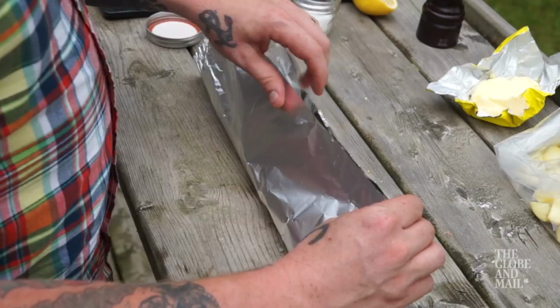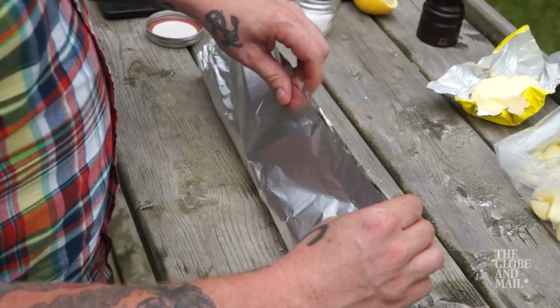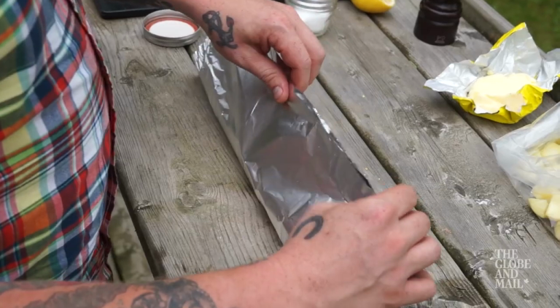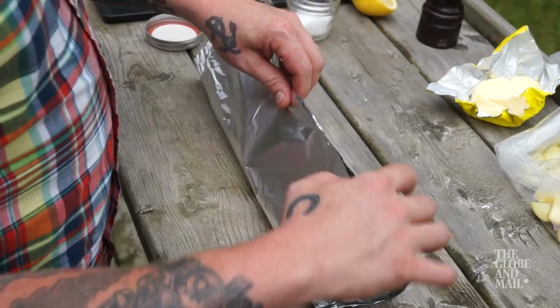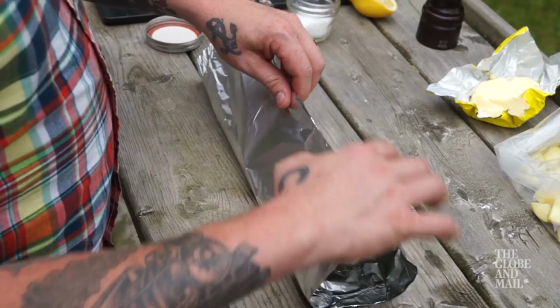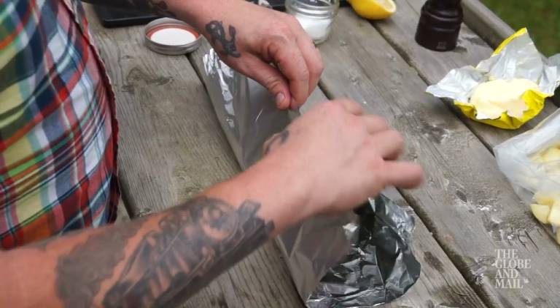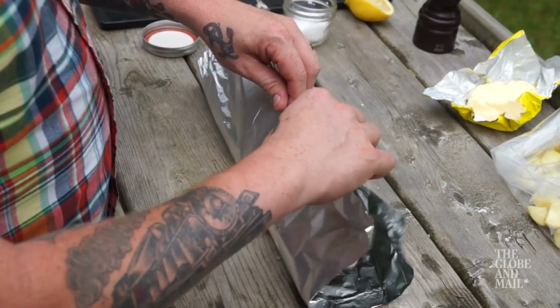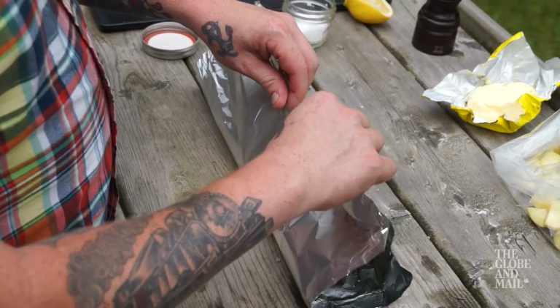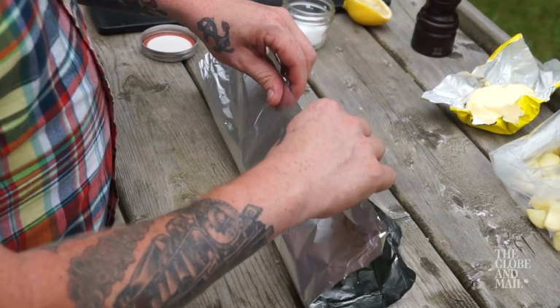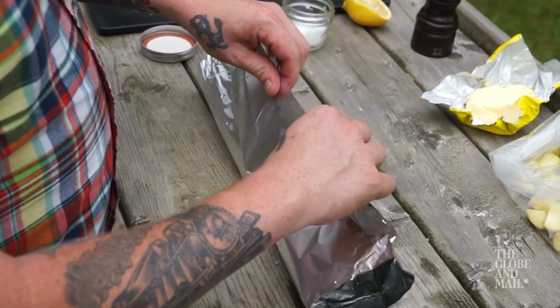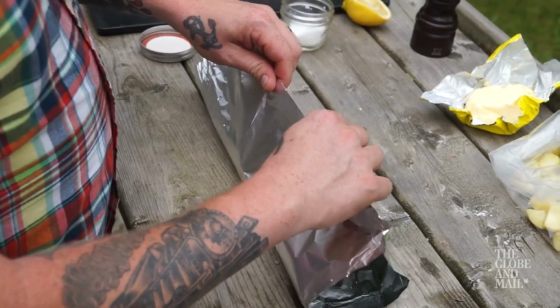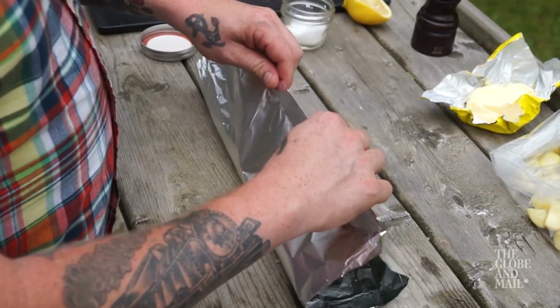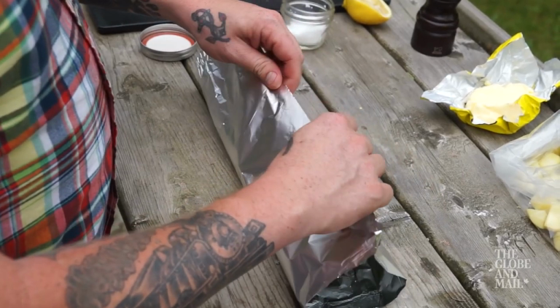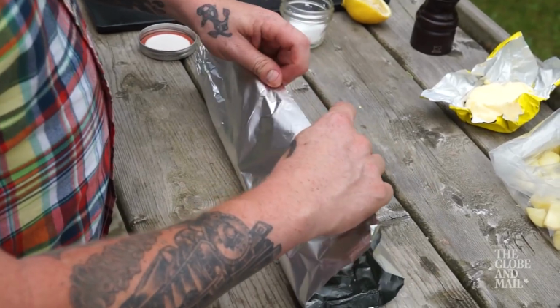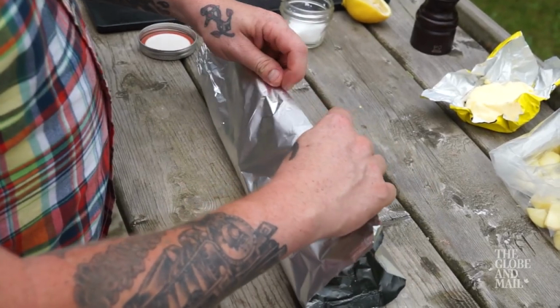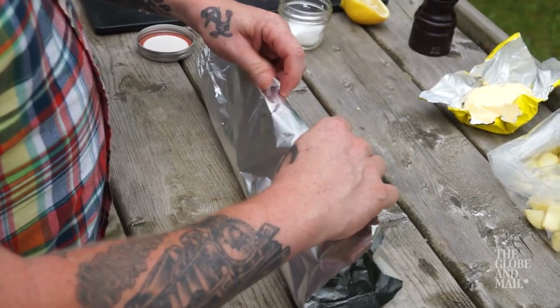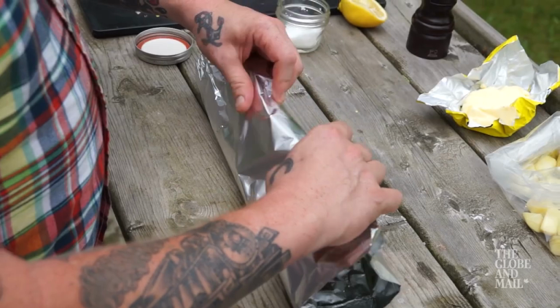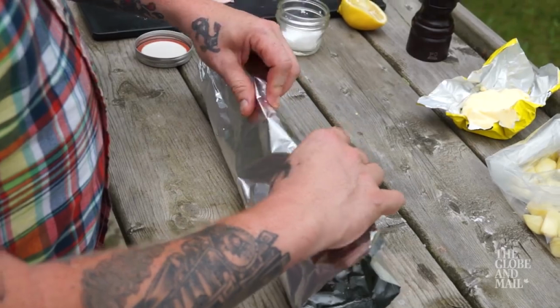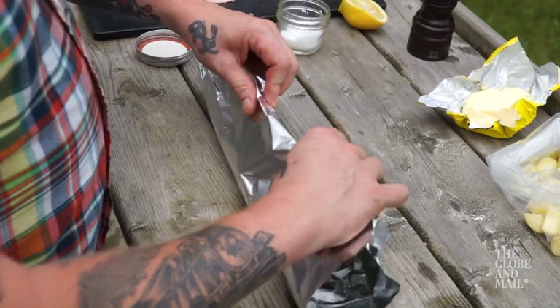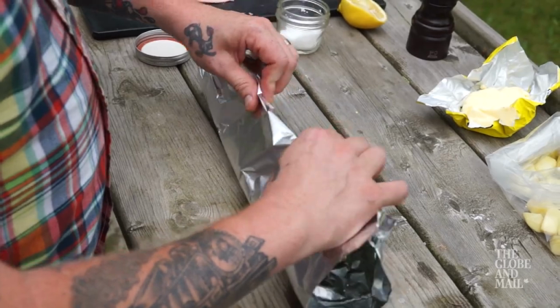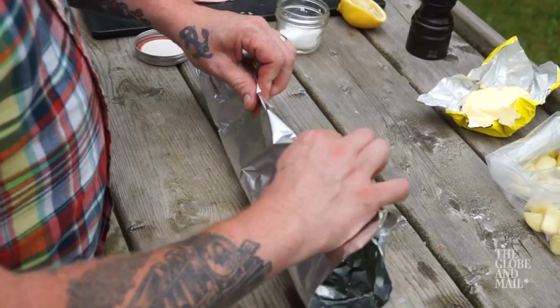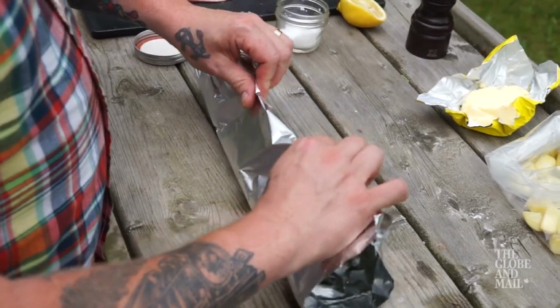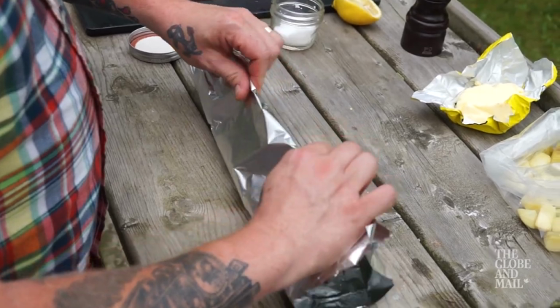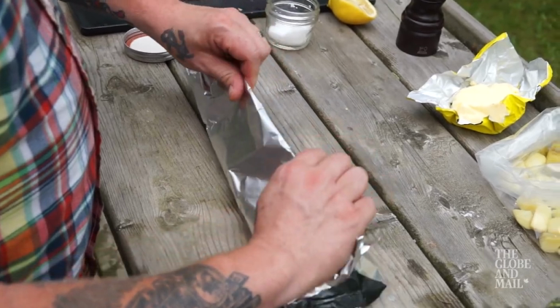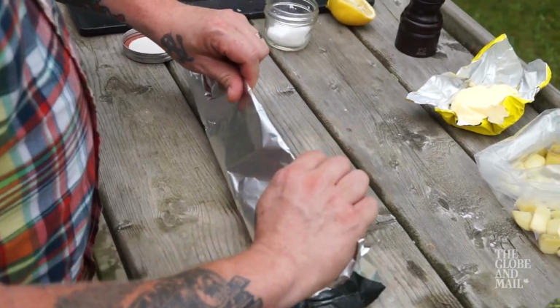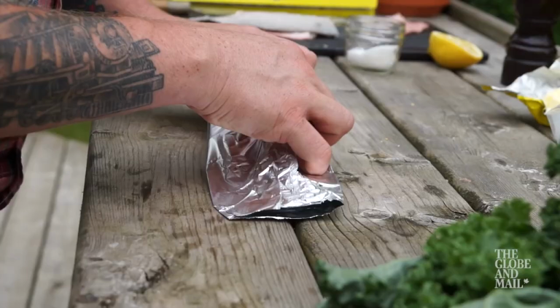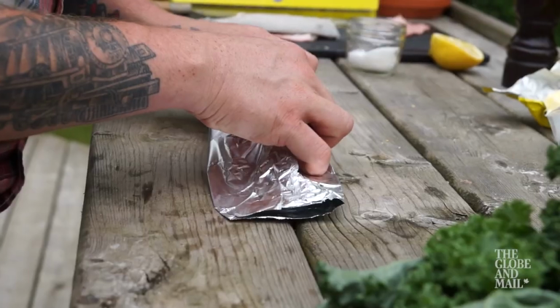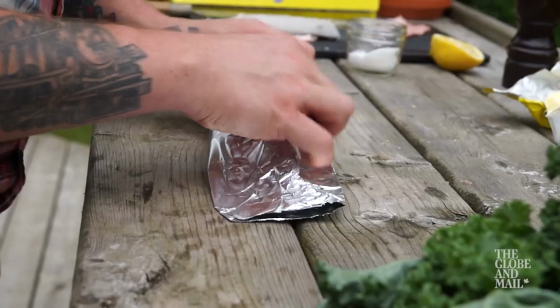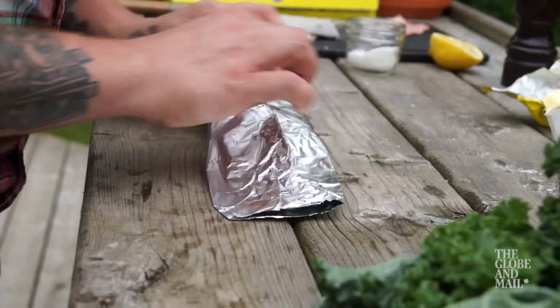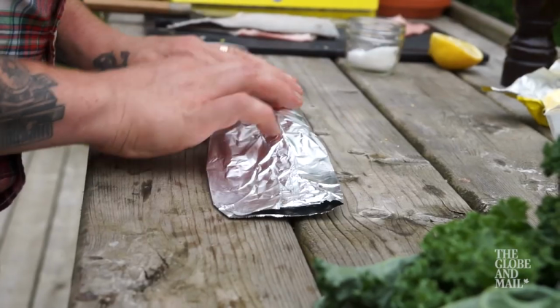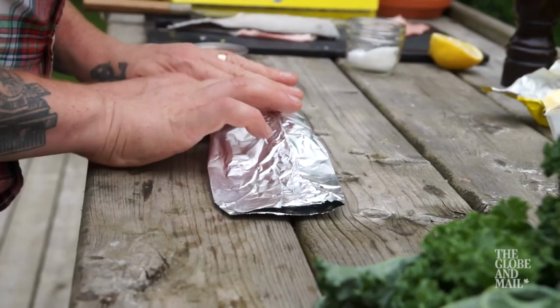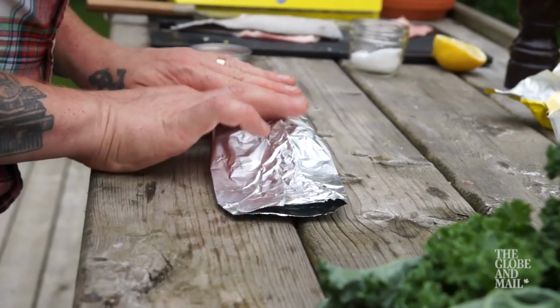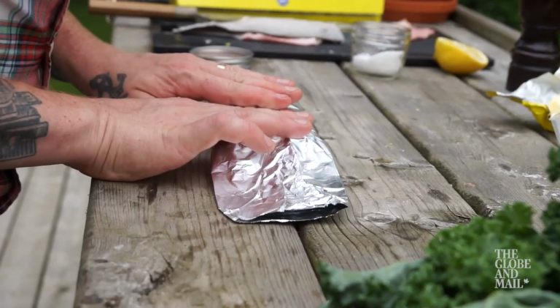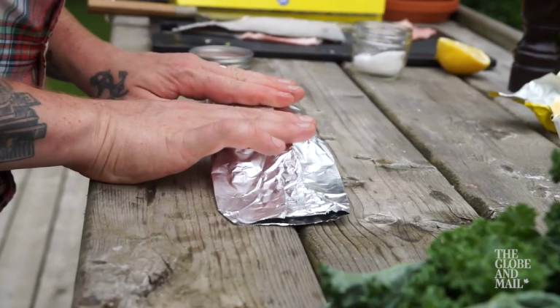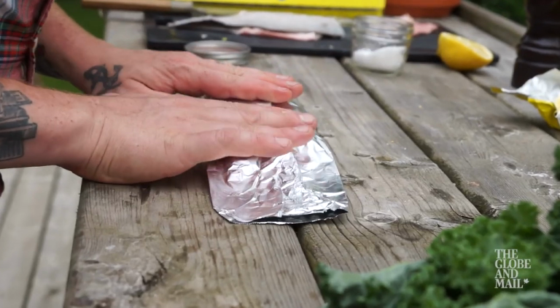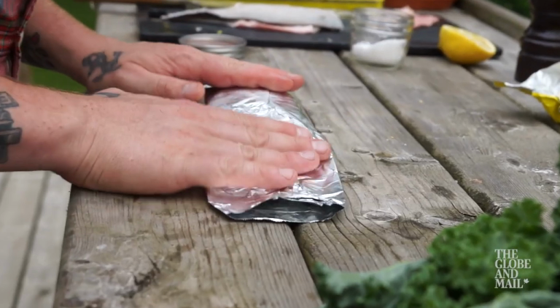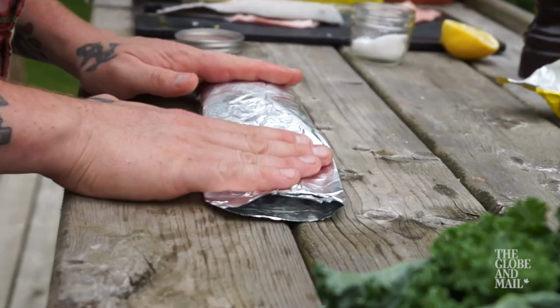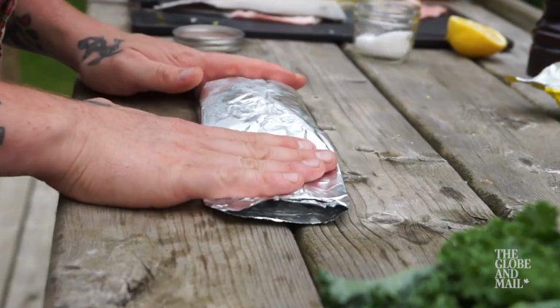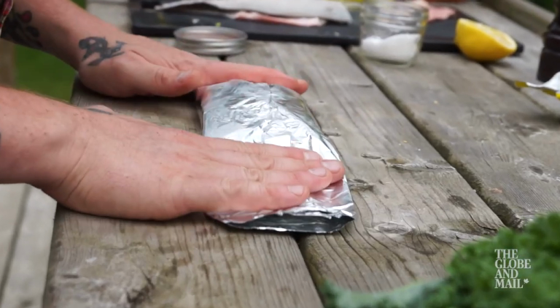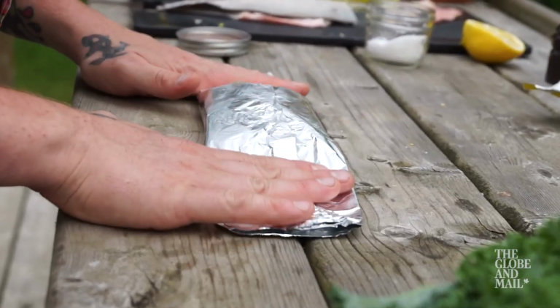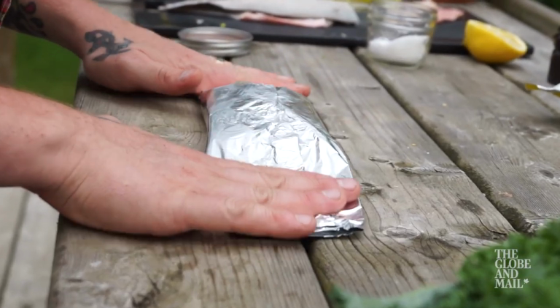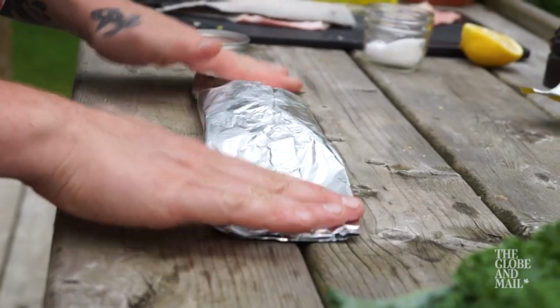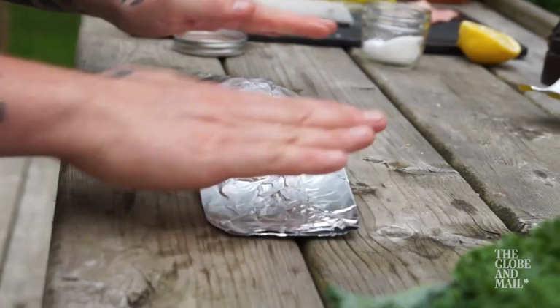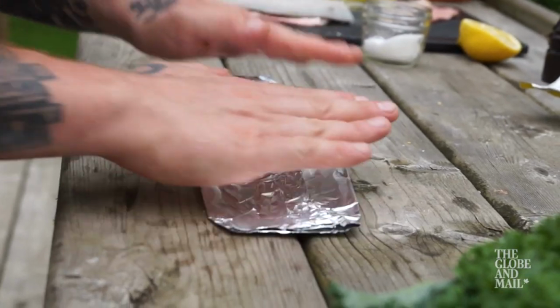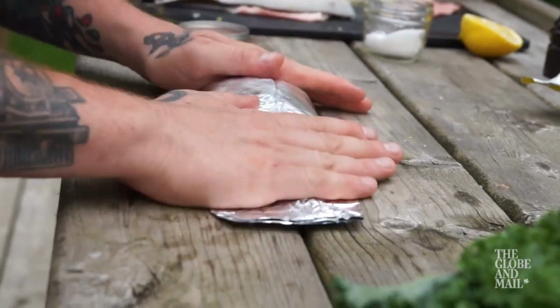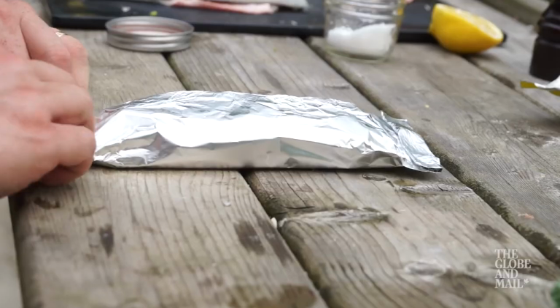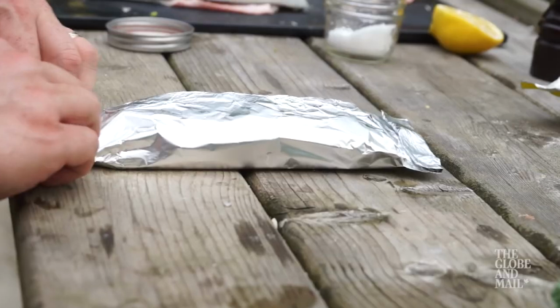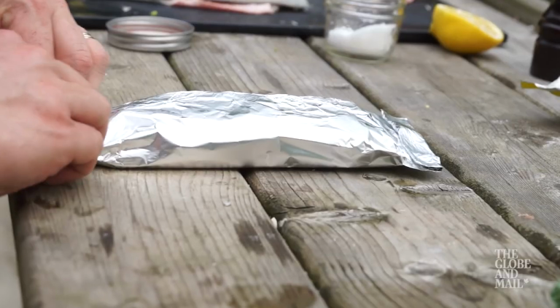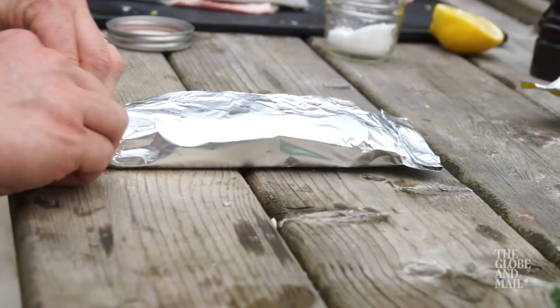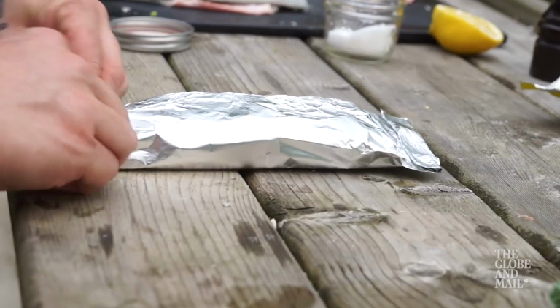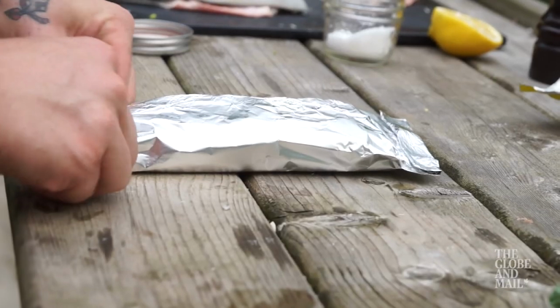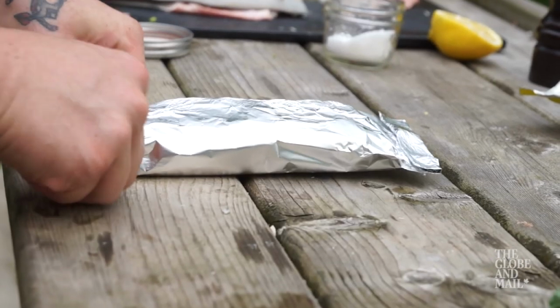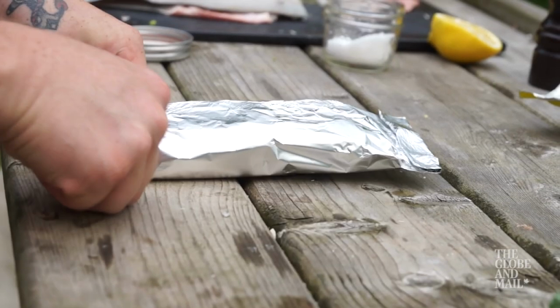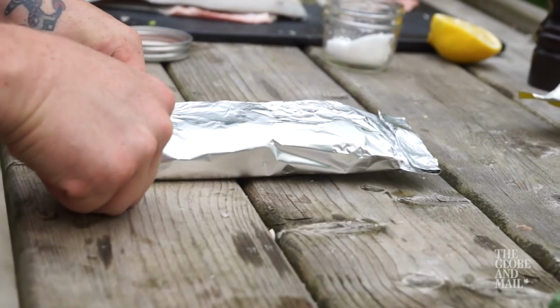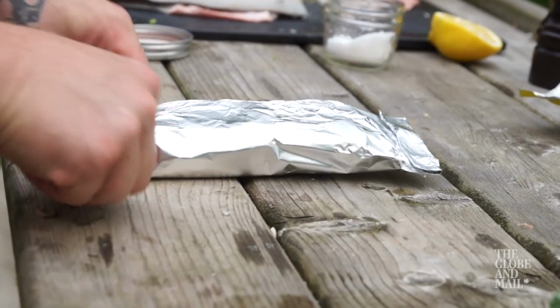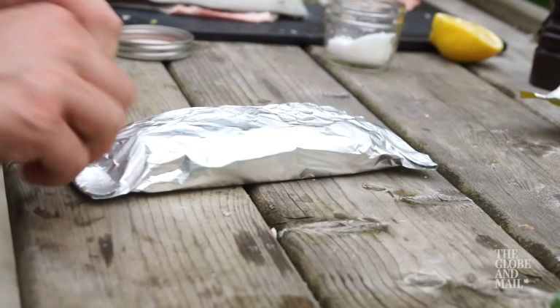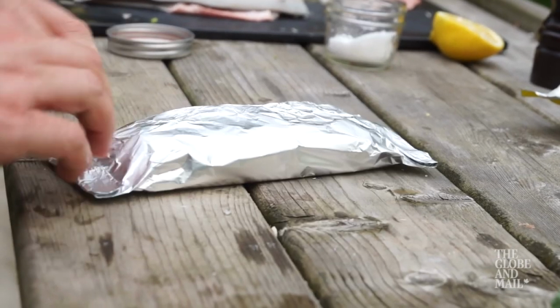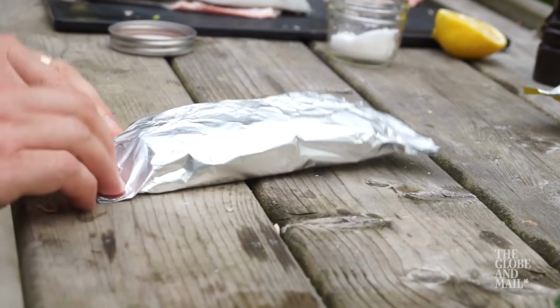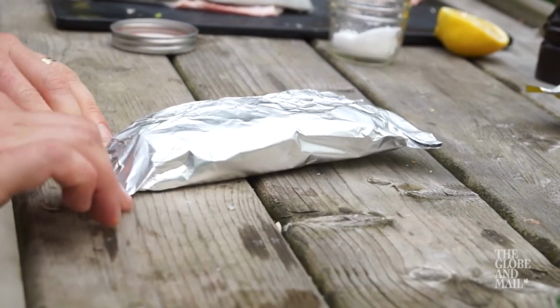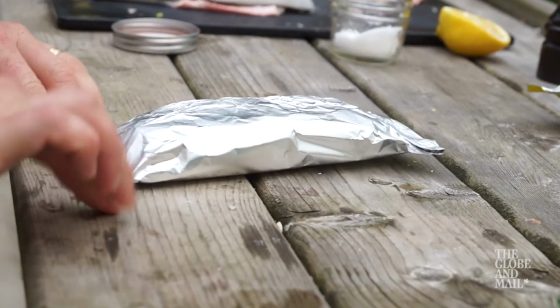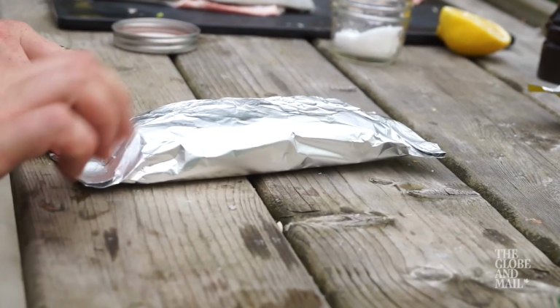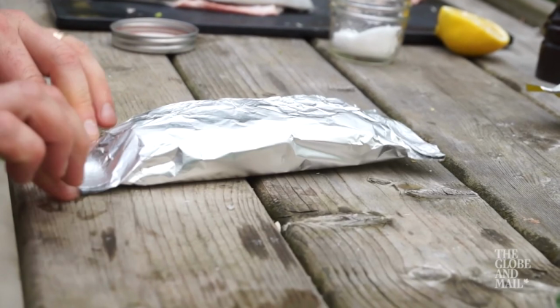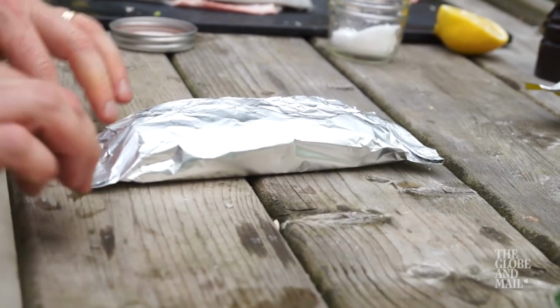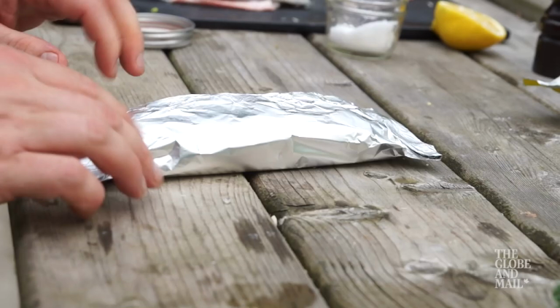Finish with a knob of butter and a small spoonful of grainy mustard. Bring the top and bottom of your foil together, fold a few times and lay down. Fold in the sides tightly and you're set.